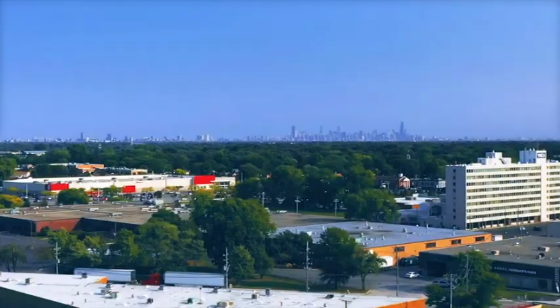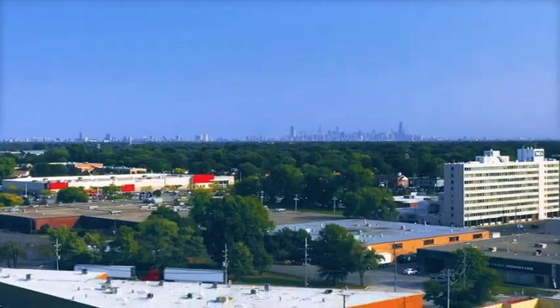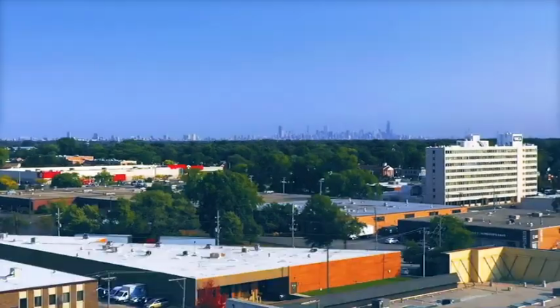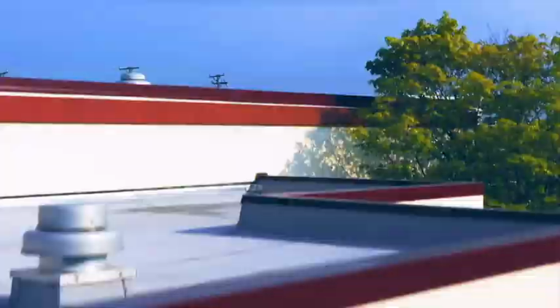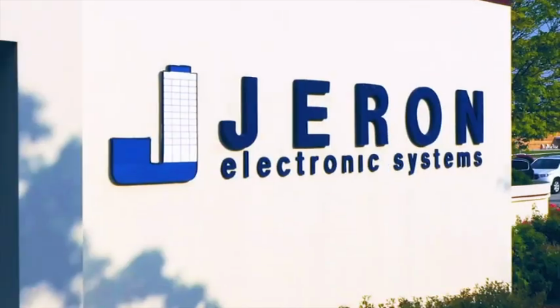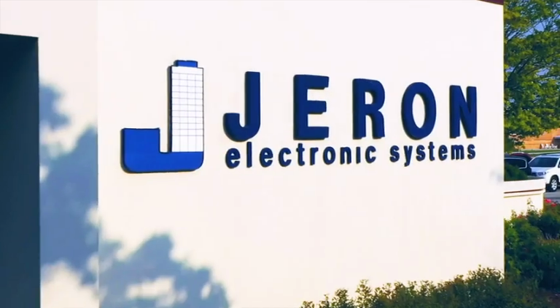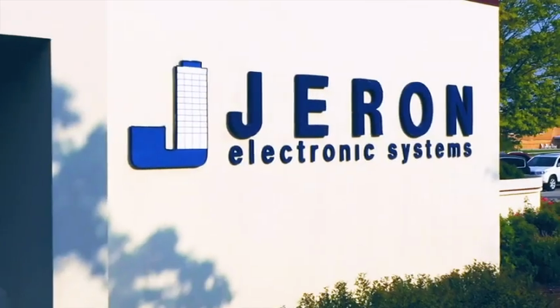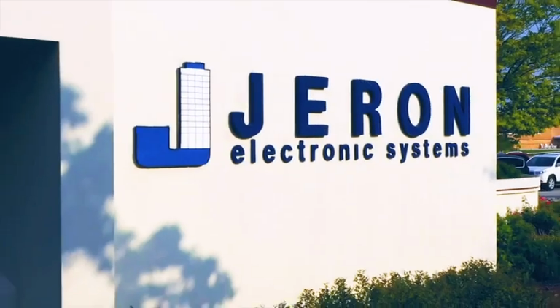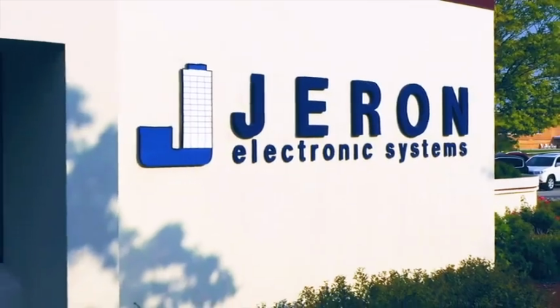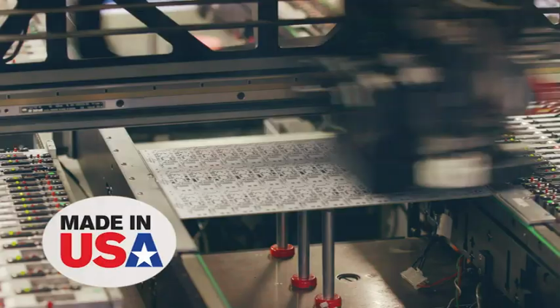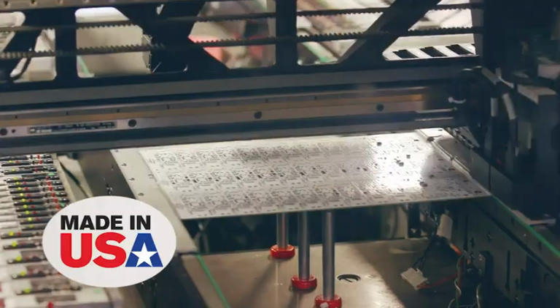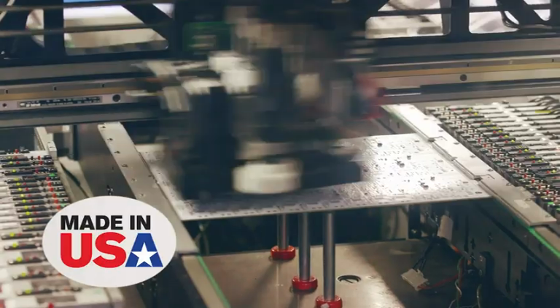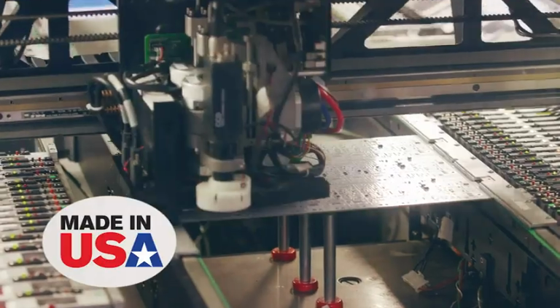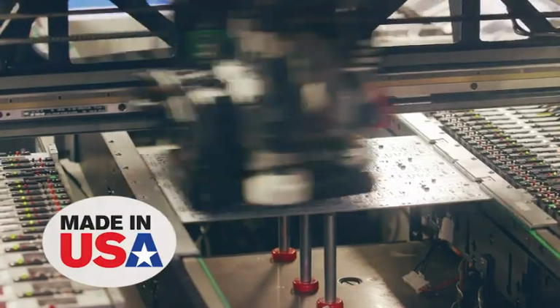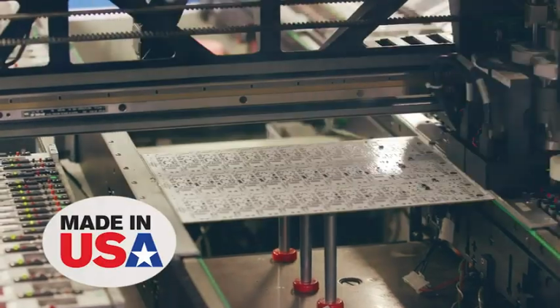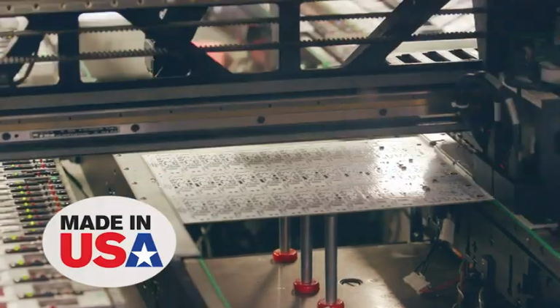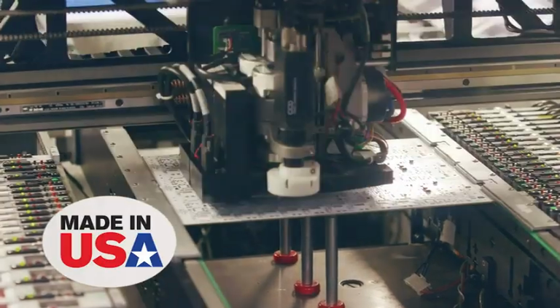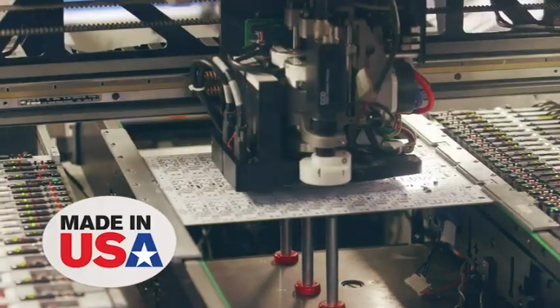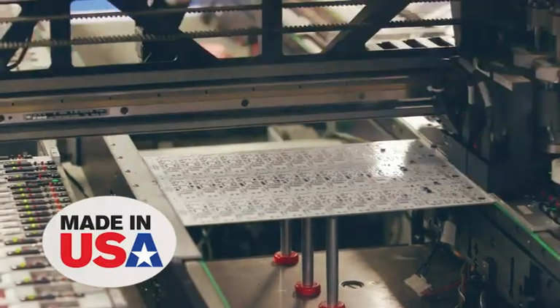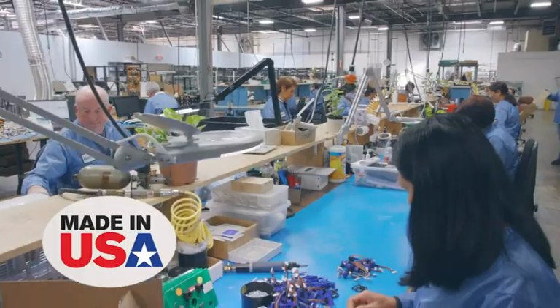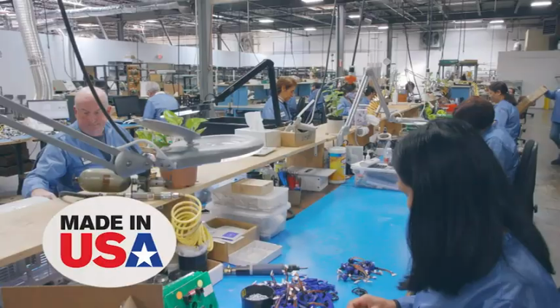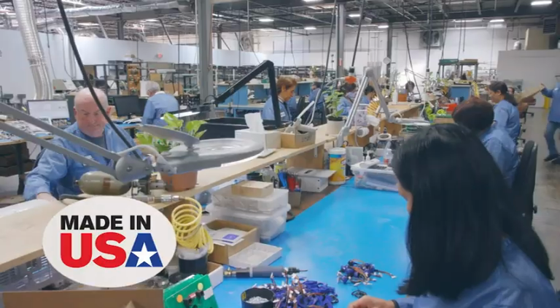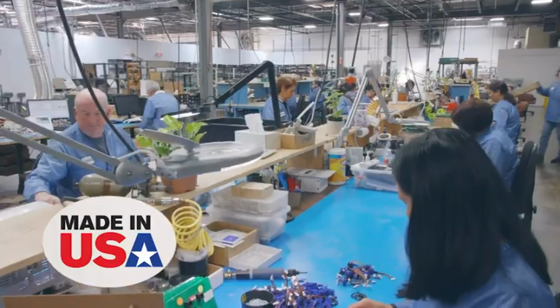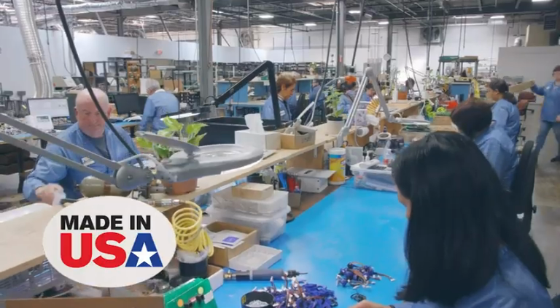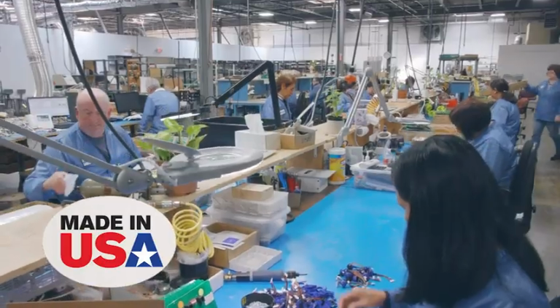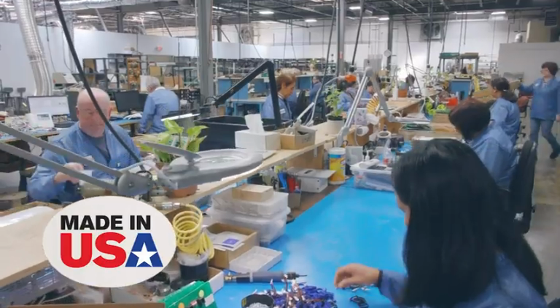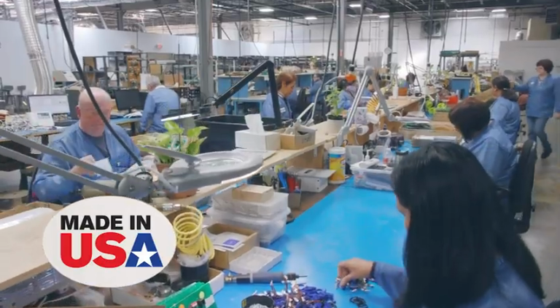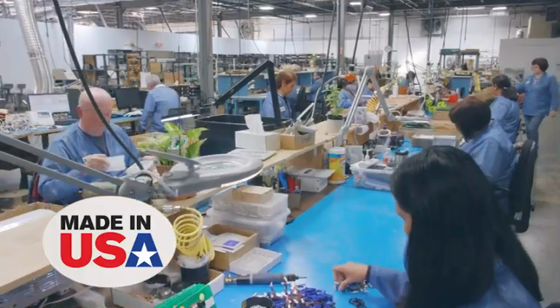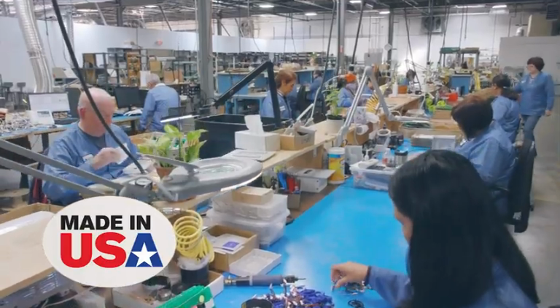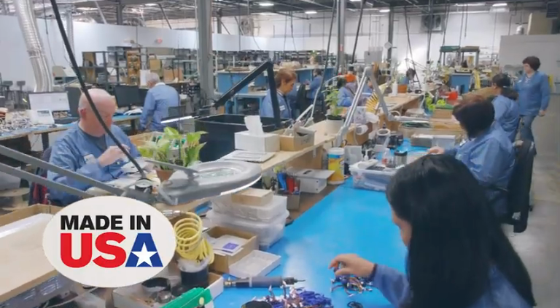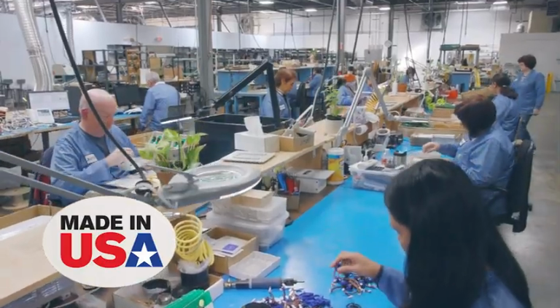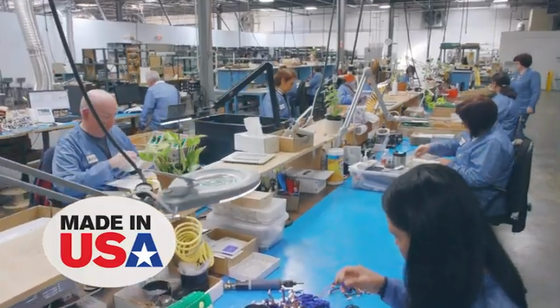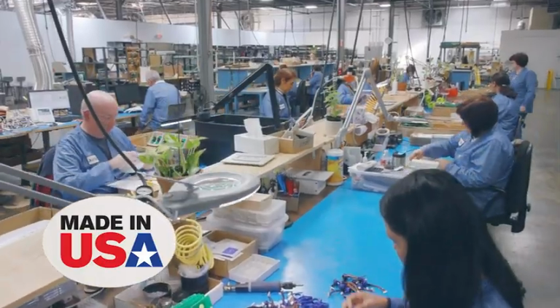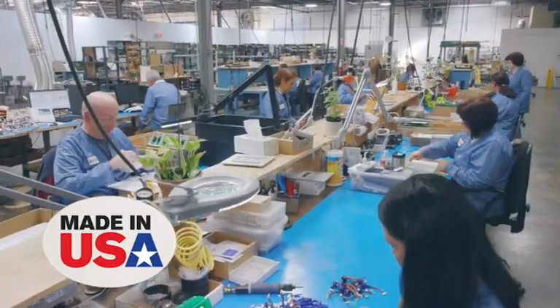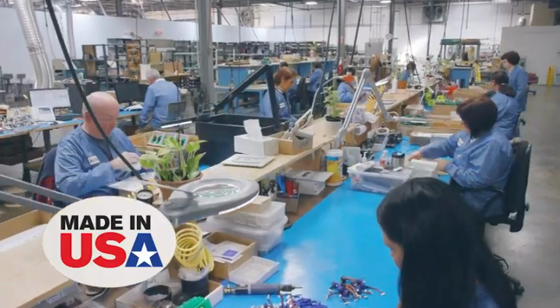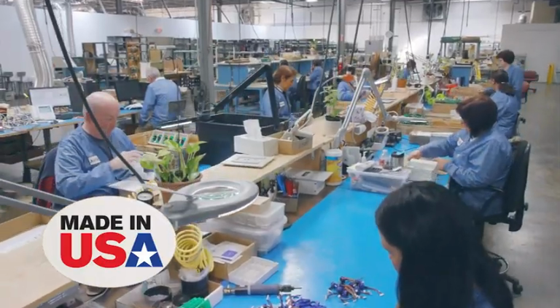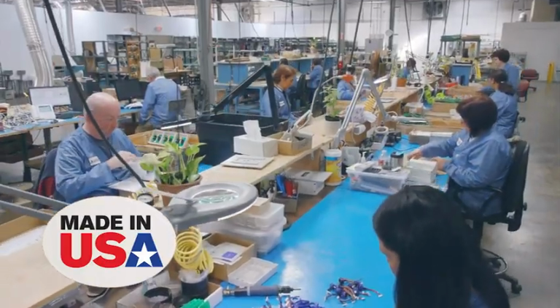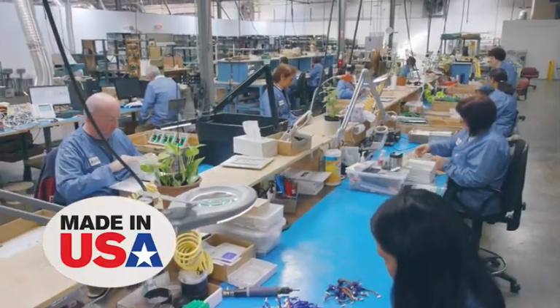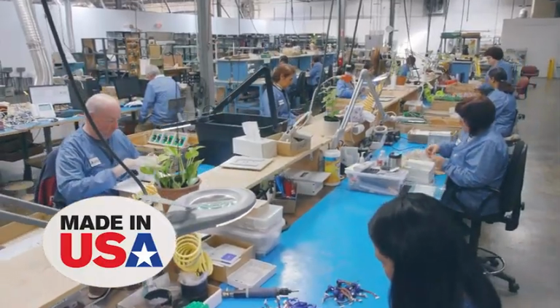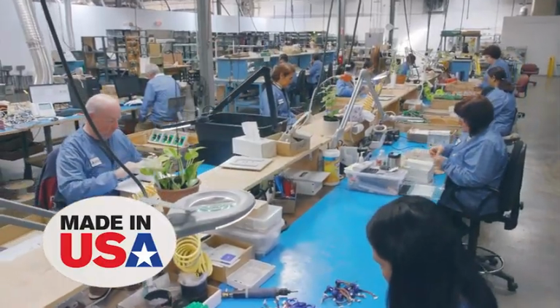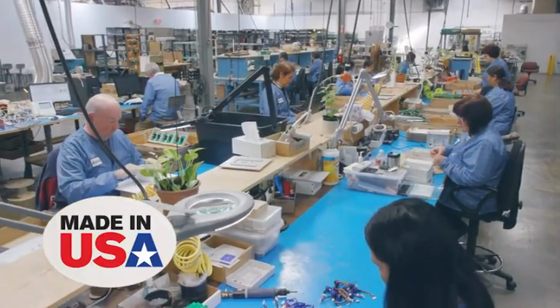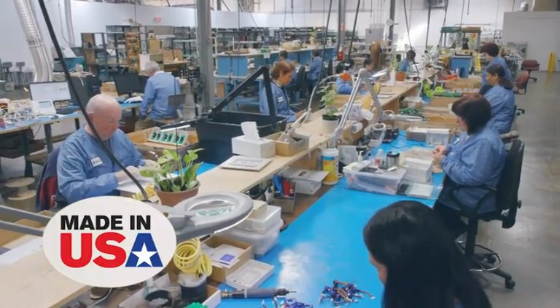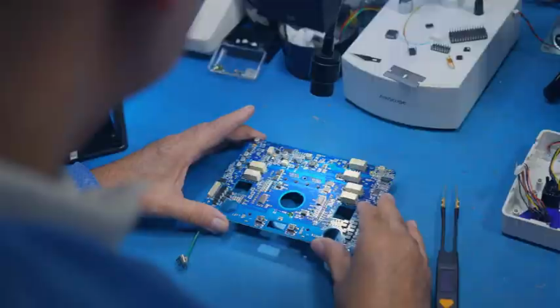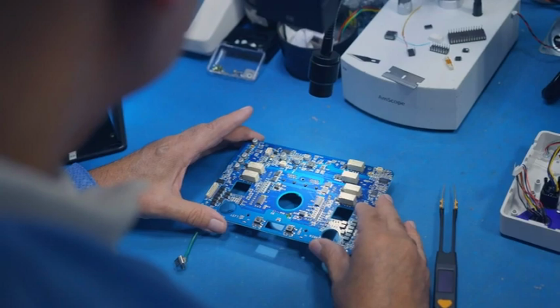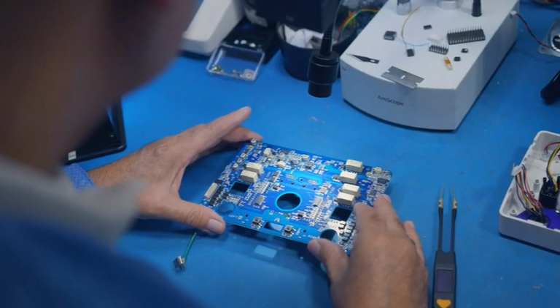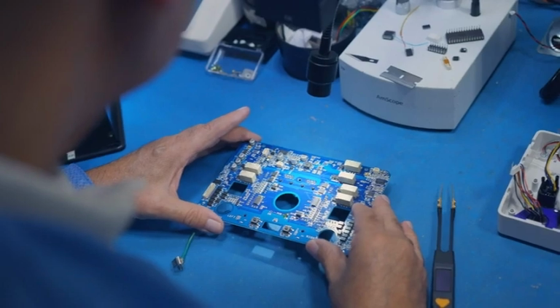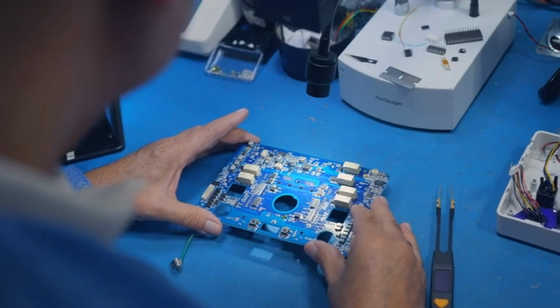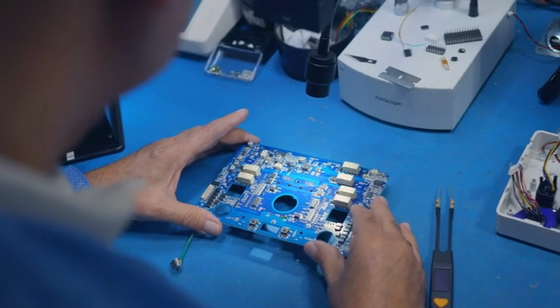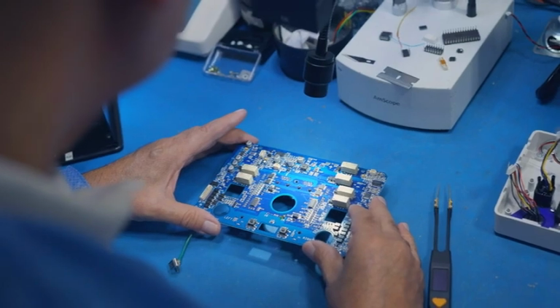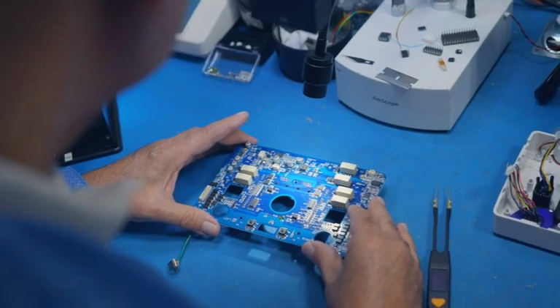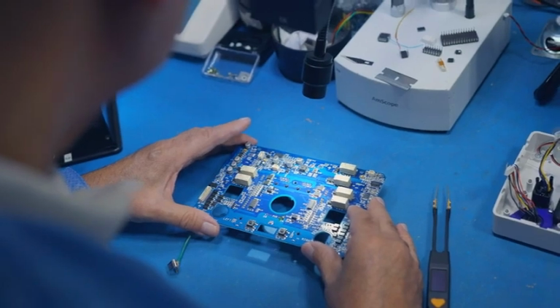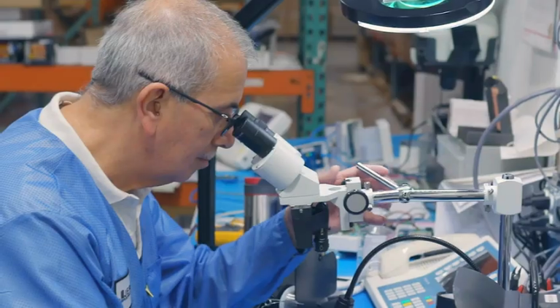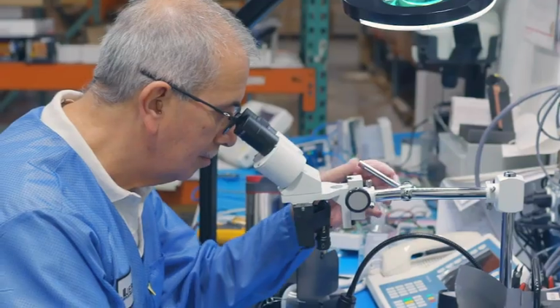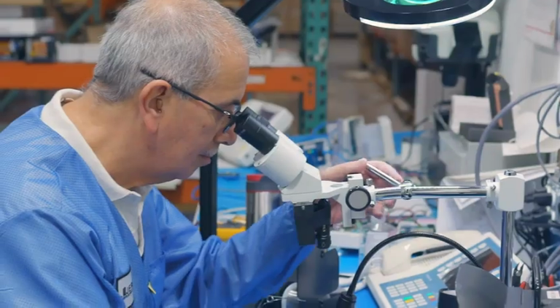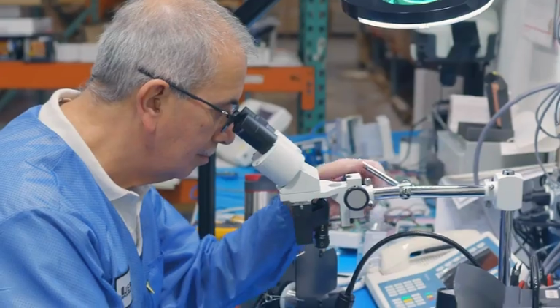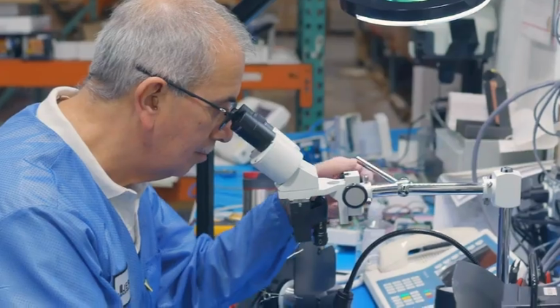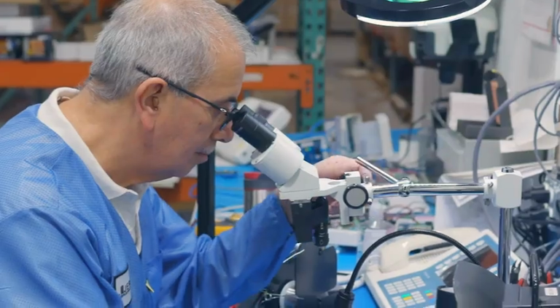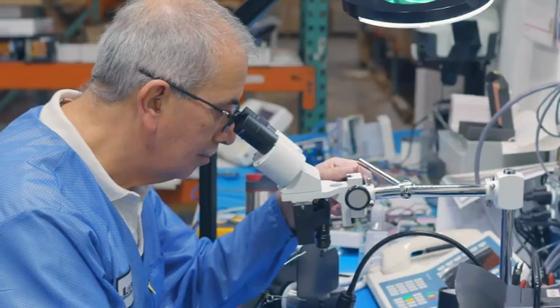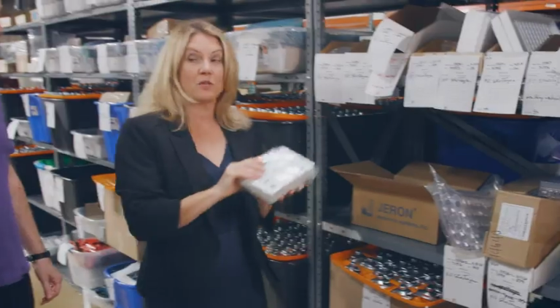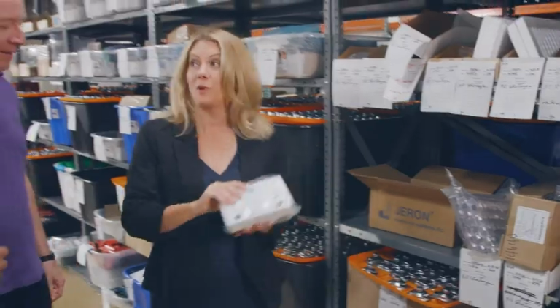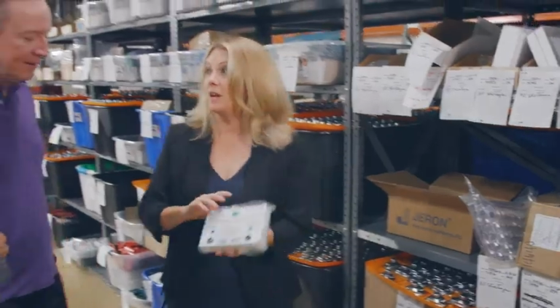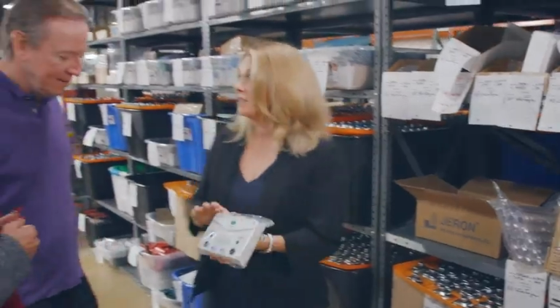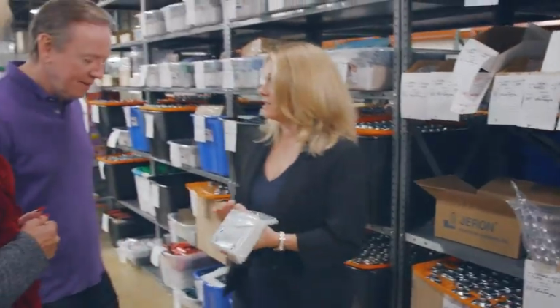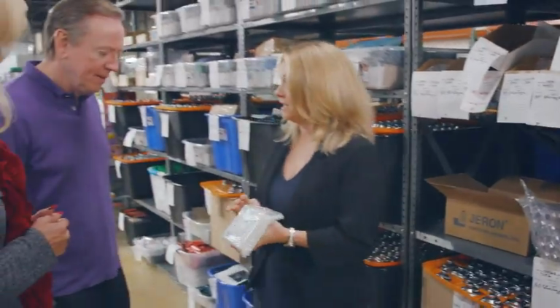At Geron, all of our Made in the USA products are designed and manufactured under a single roof, assuring you the best quality and timely delivery.